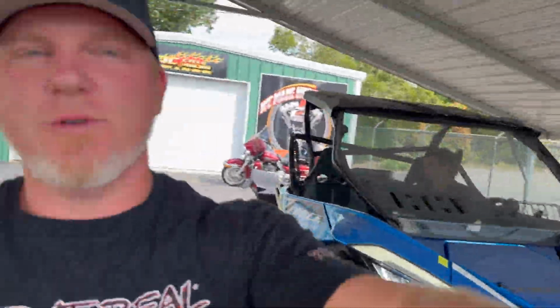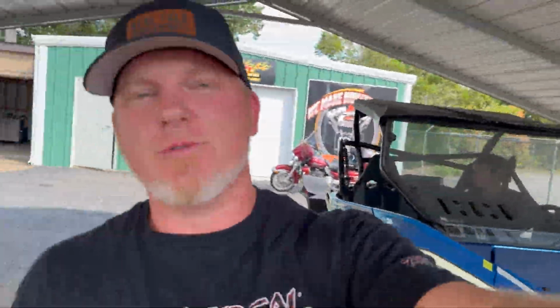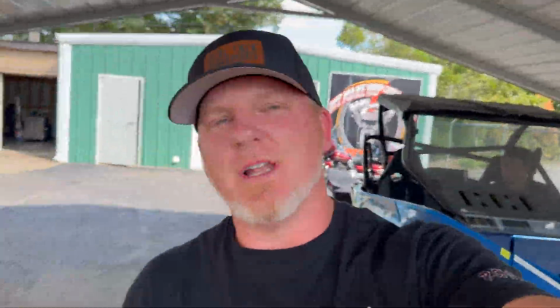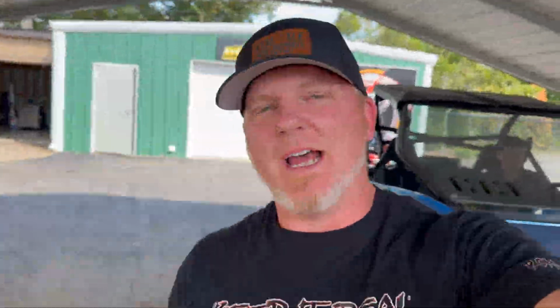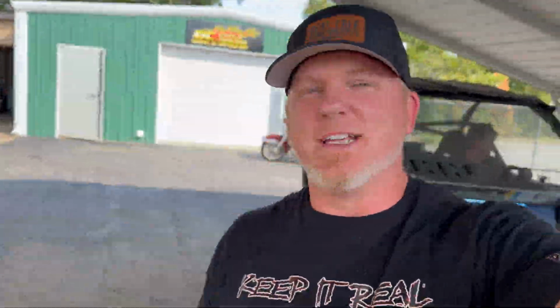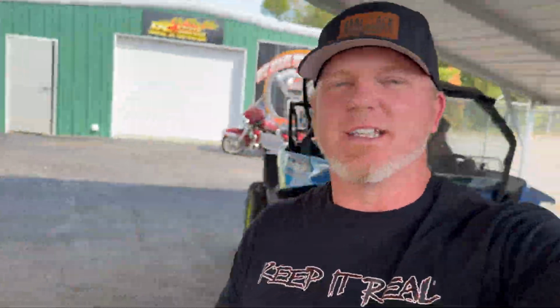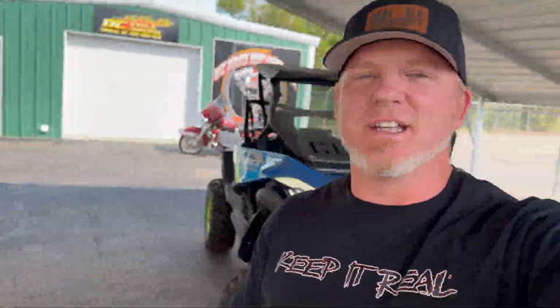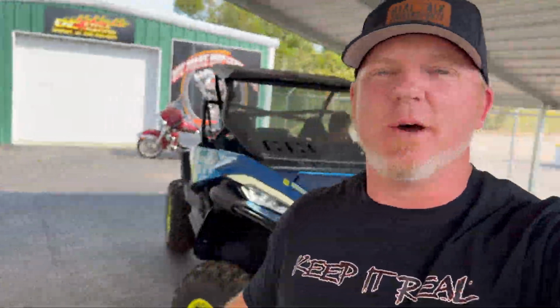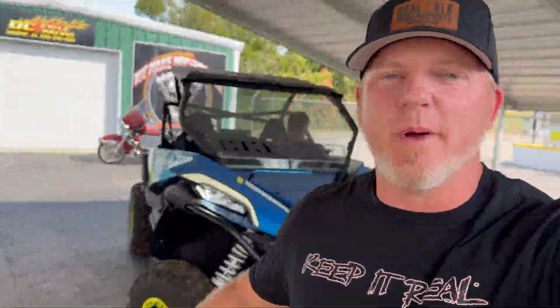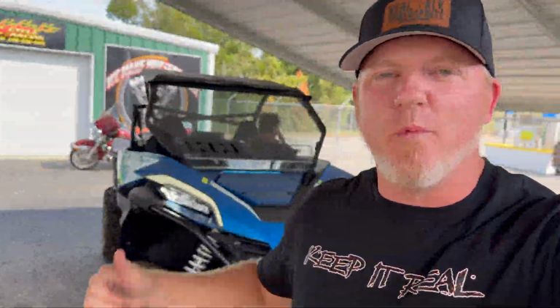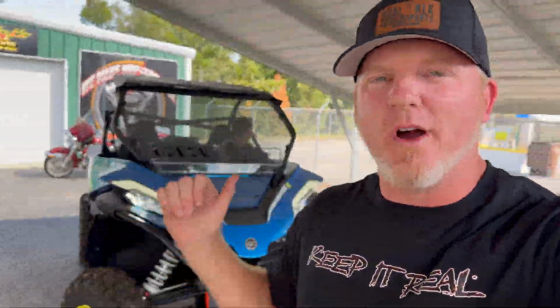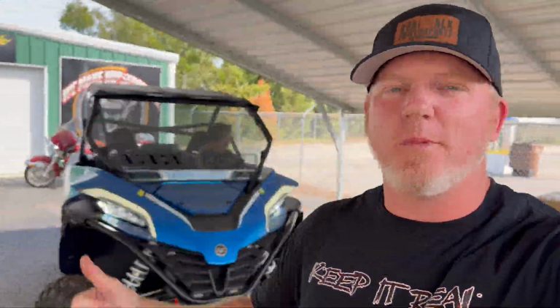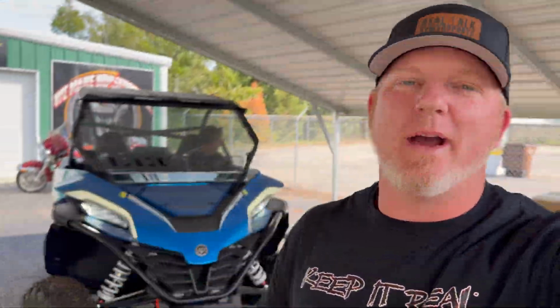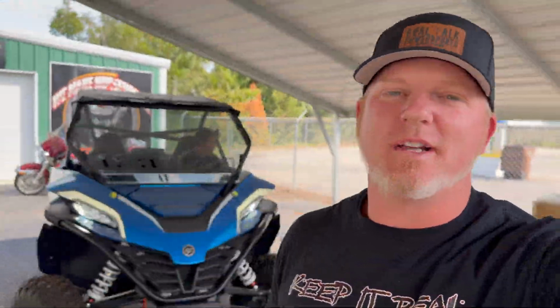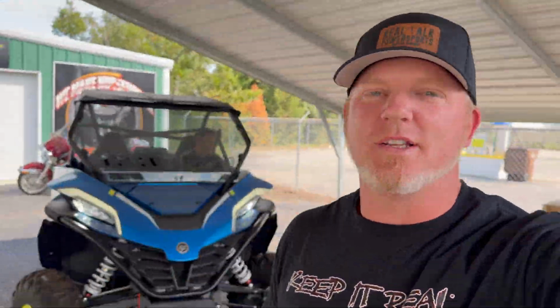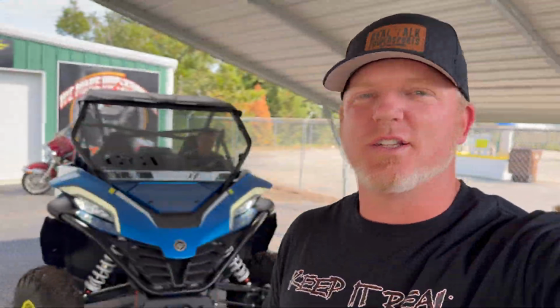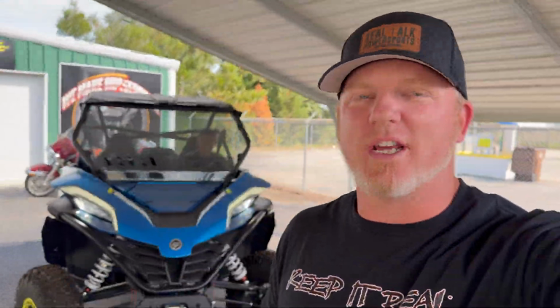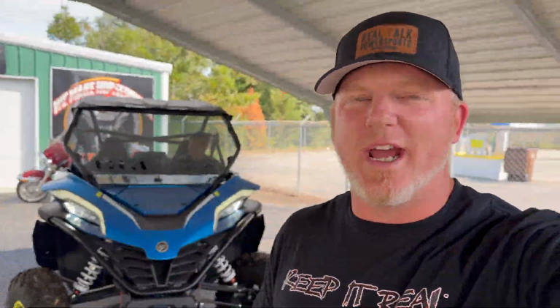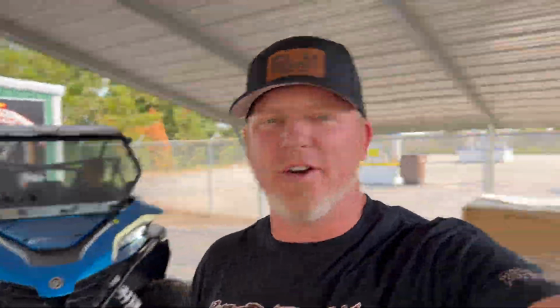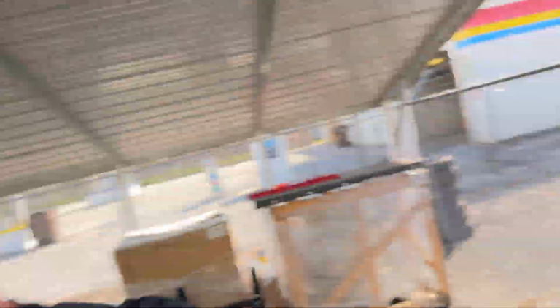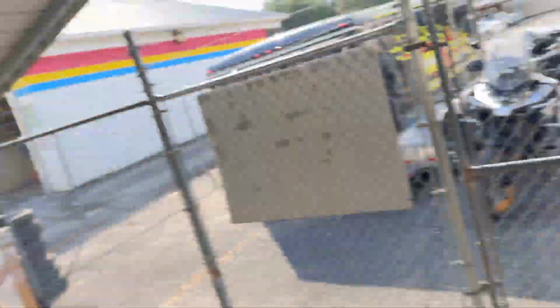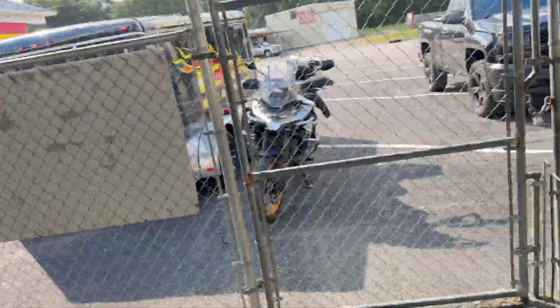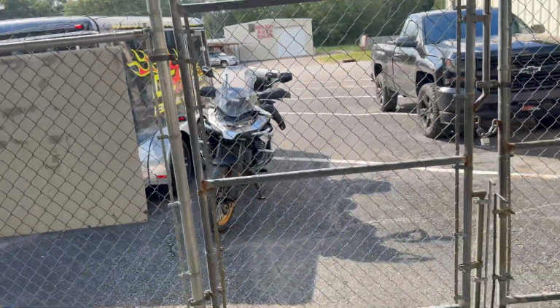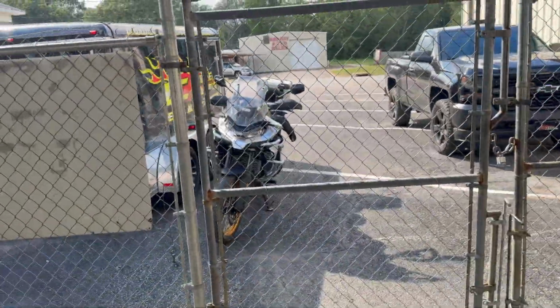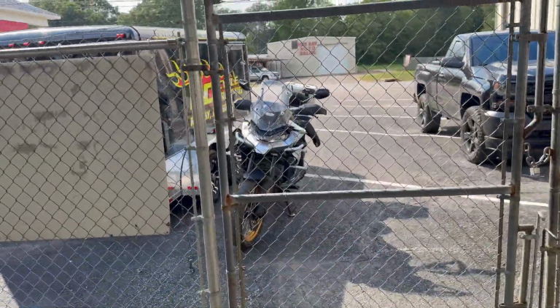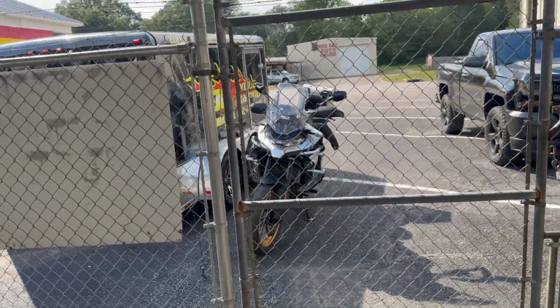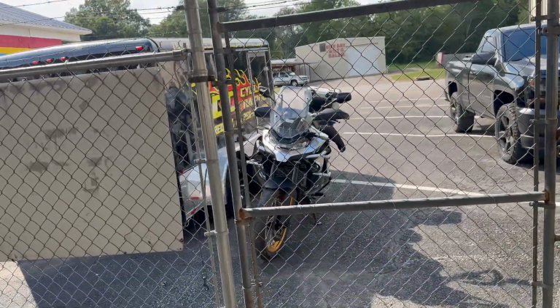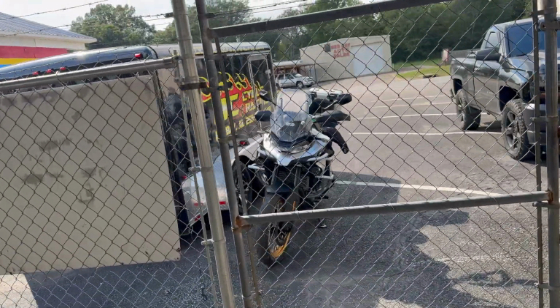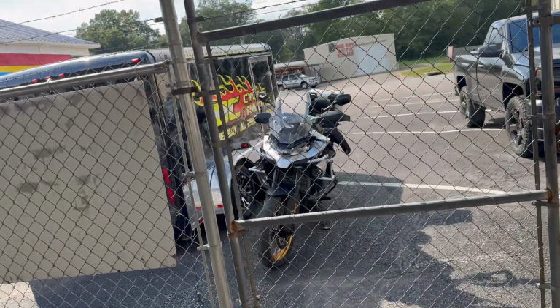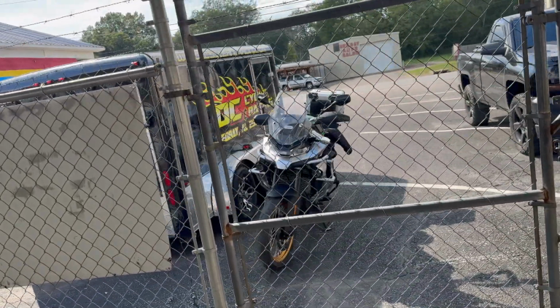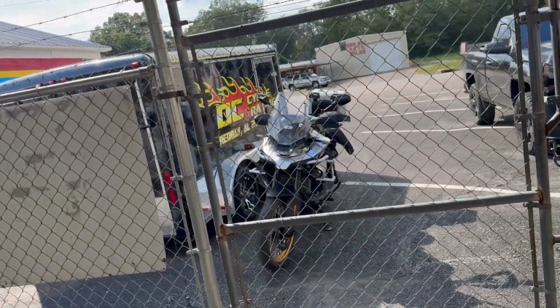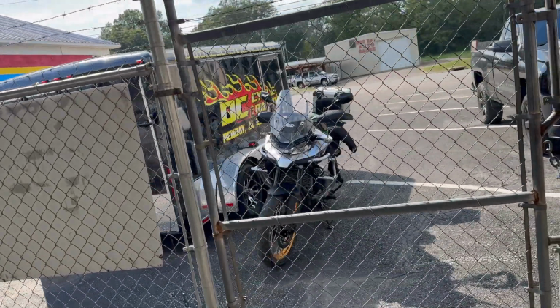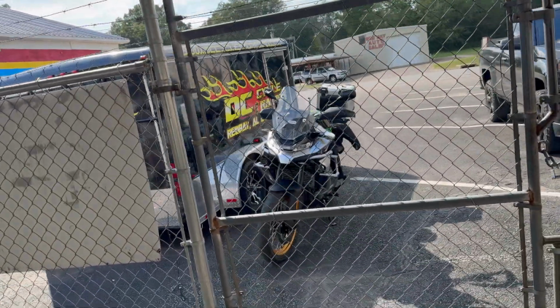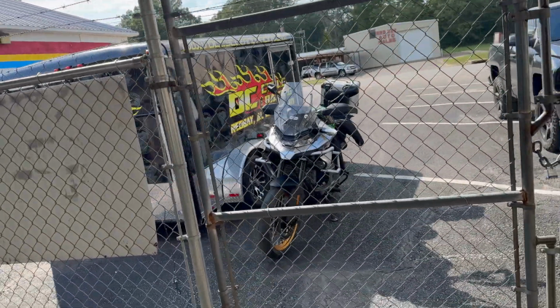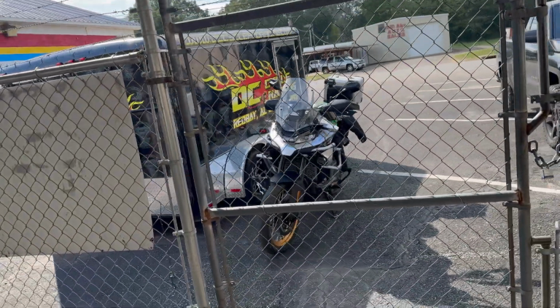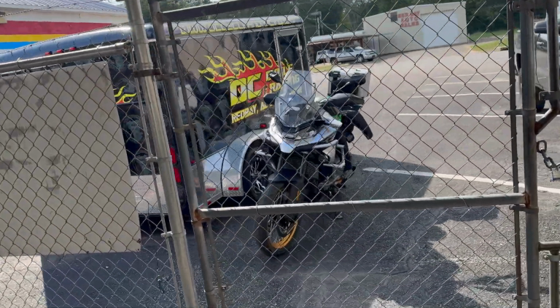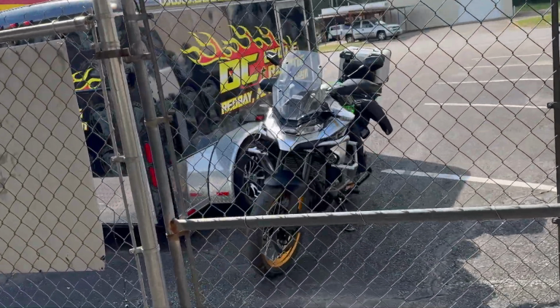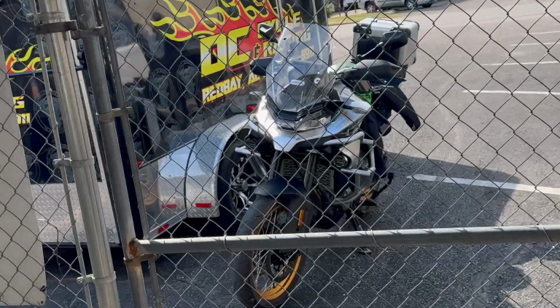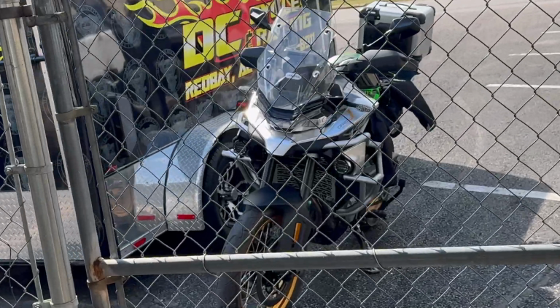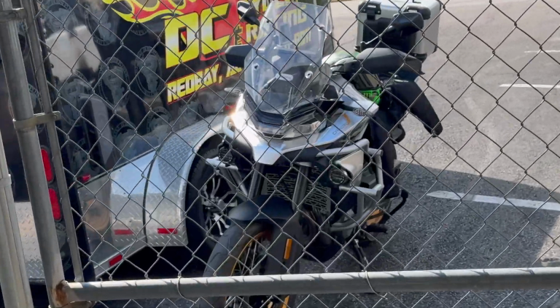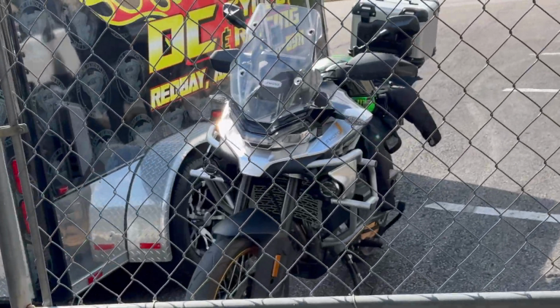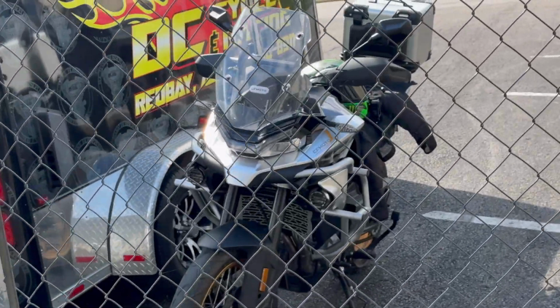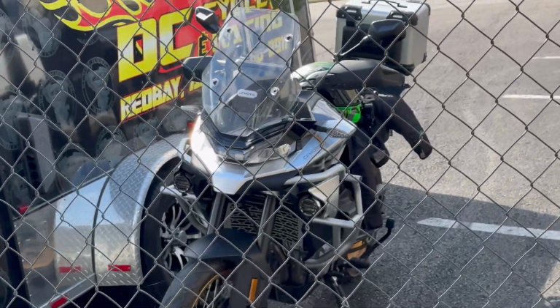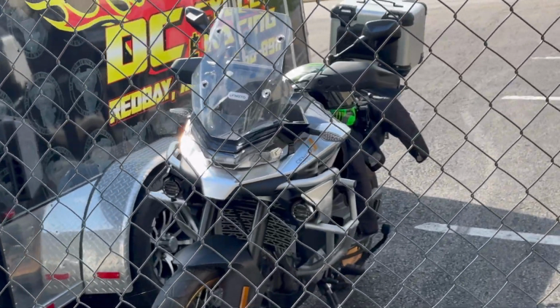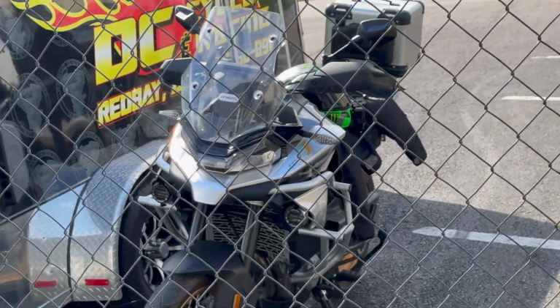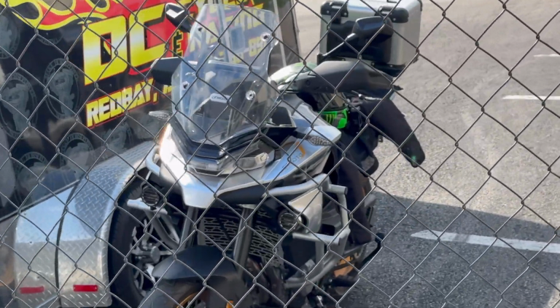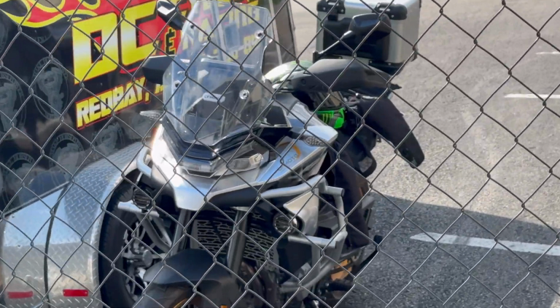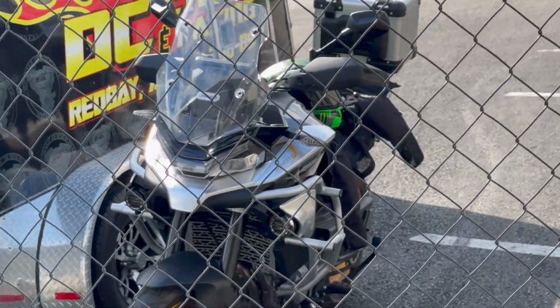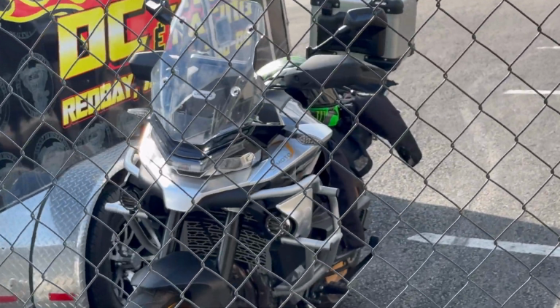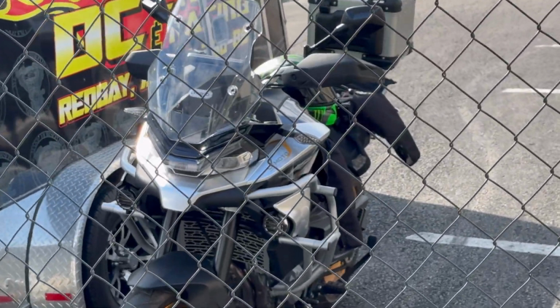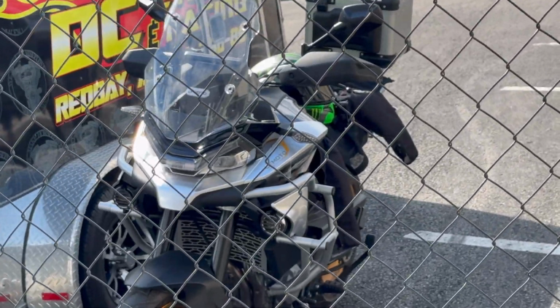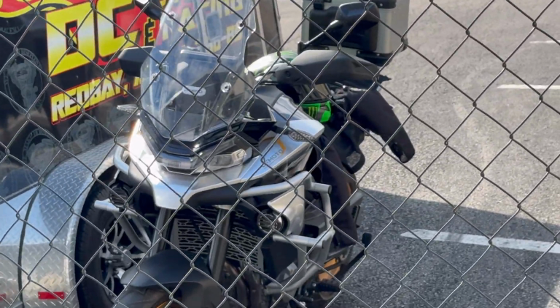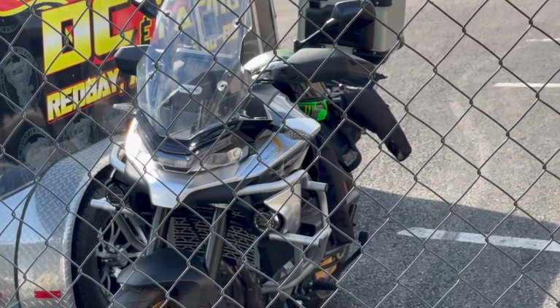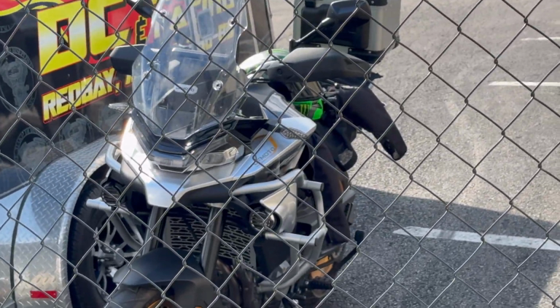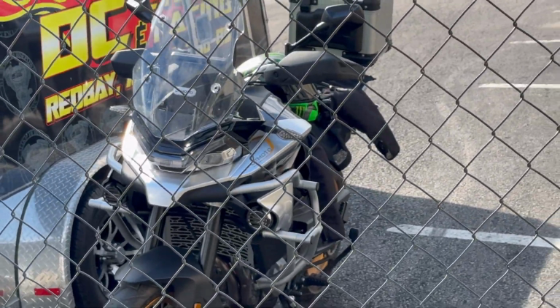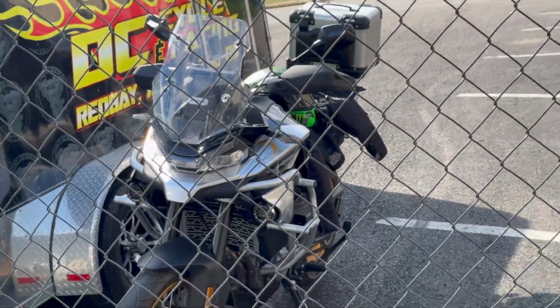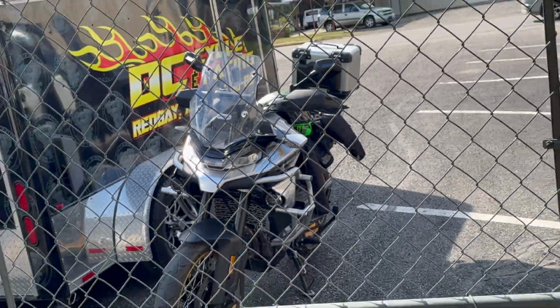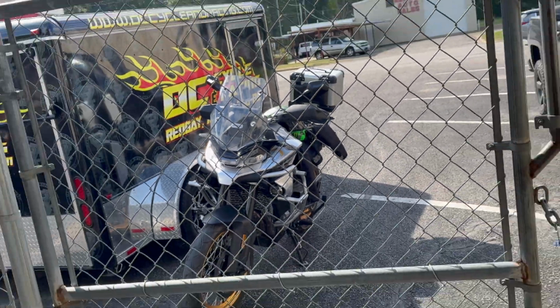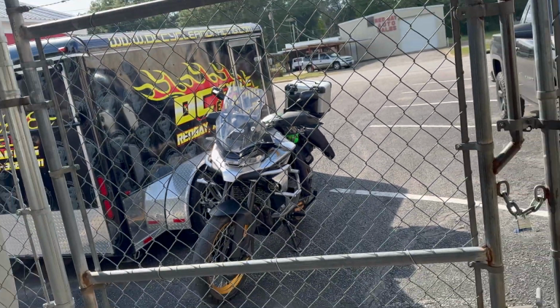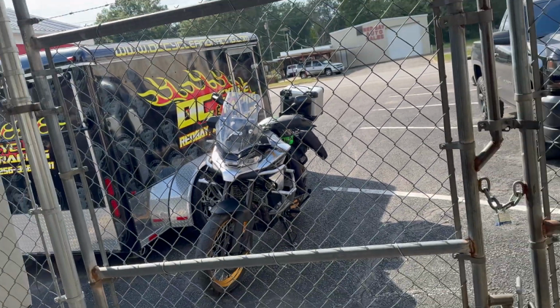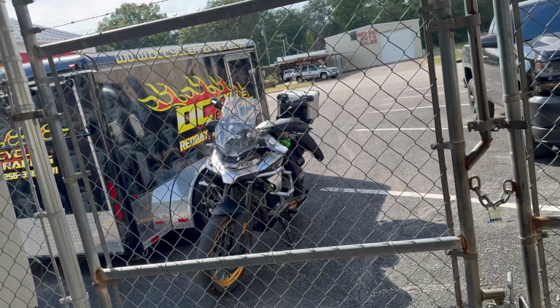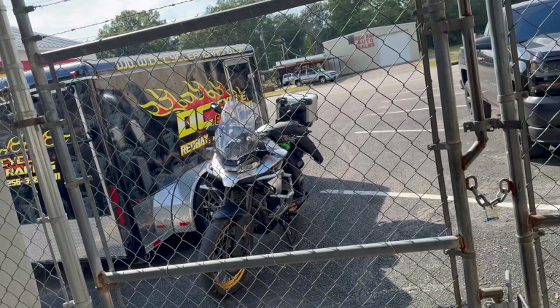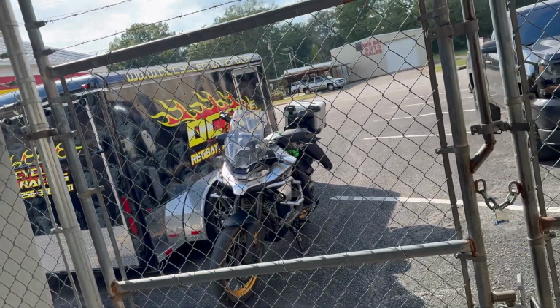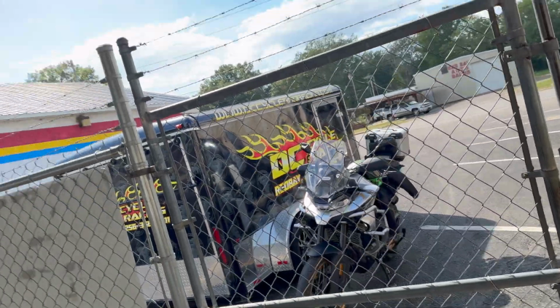Ladies and gentlemen, welcome back to the channel. I drove the Ibex all the way here and it was so fun. Man, I love that thing. It's a ripper.